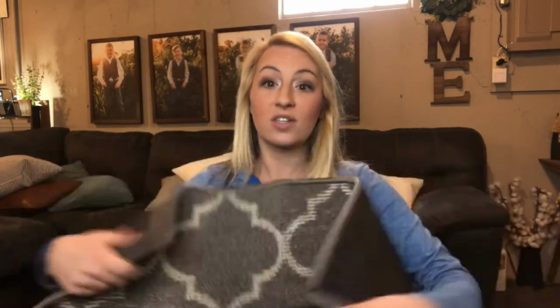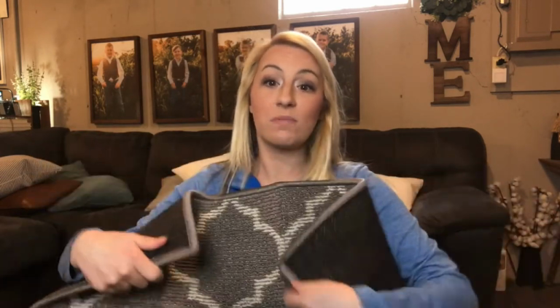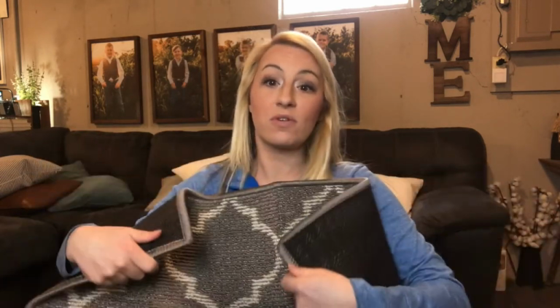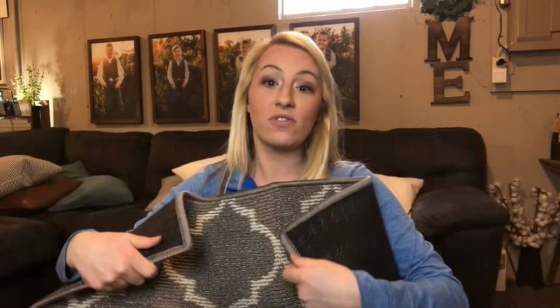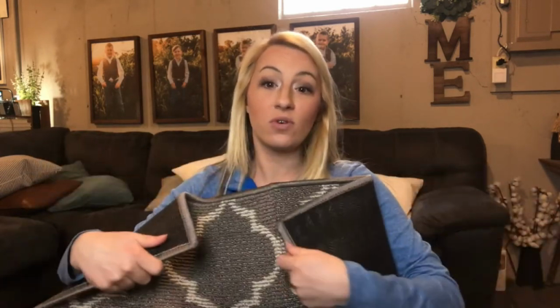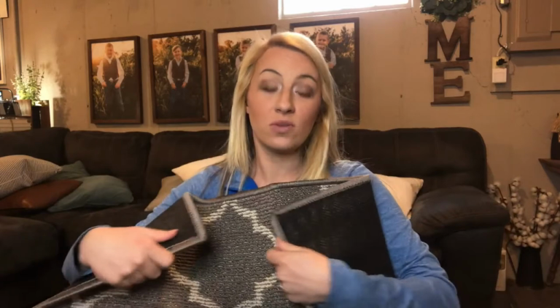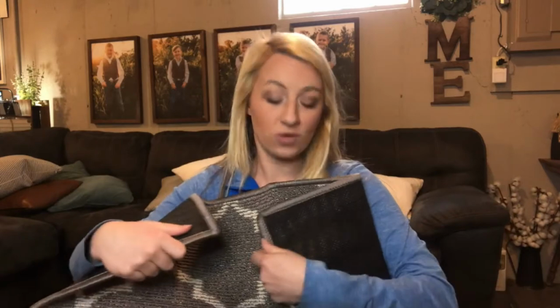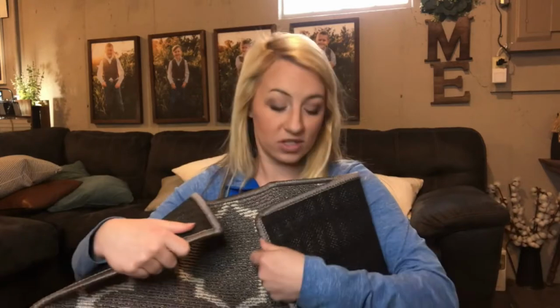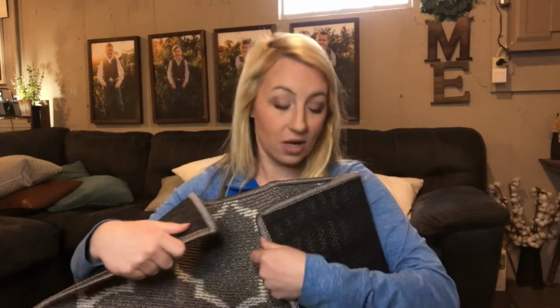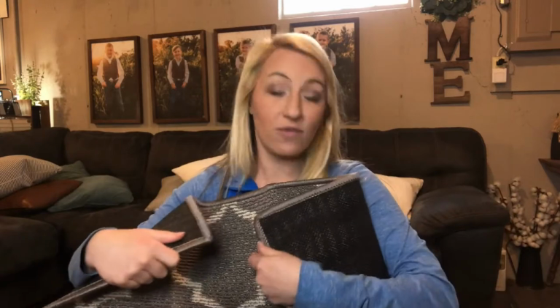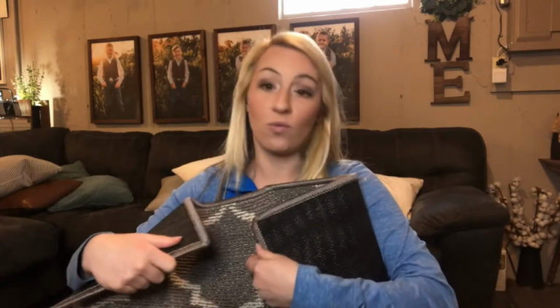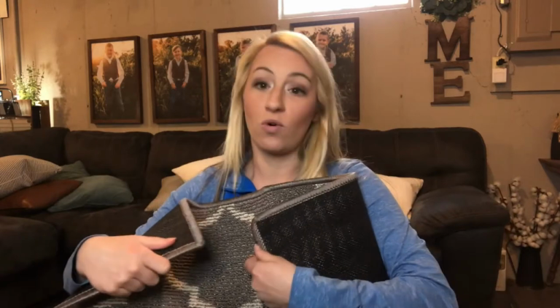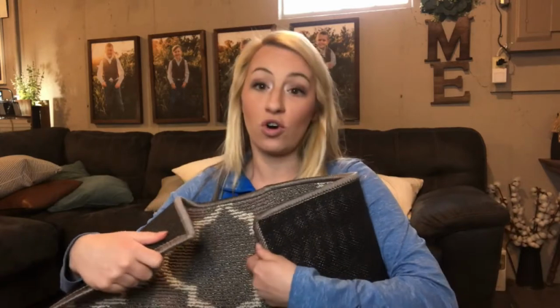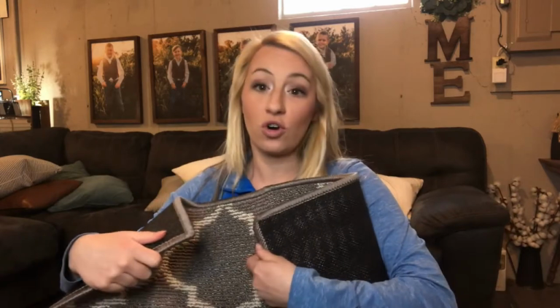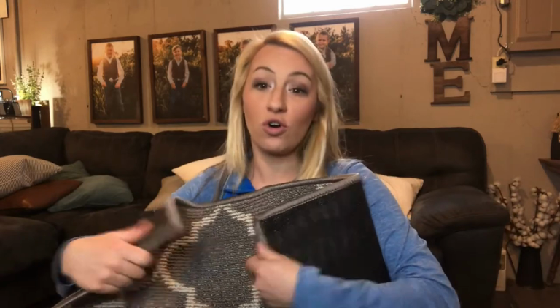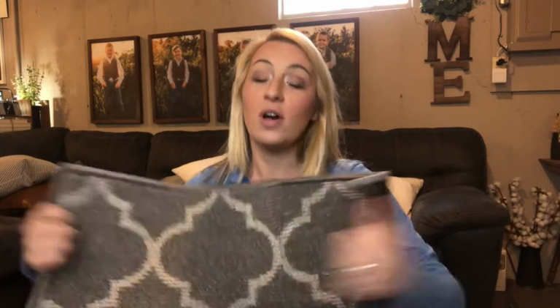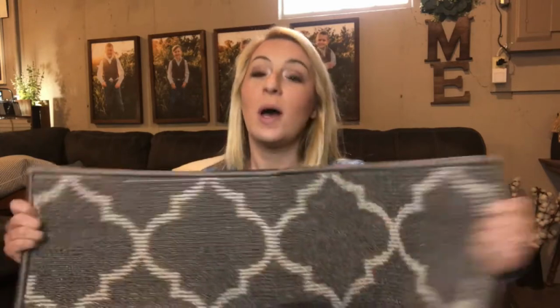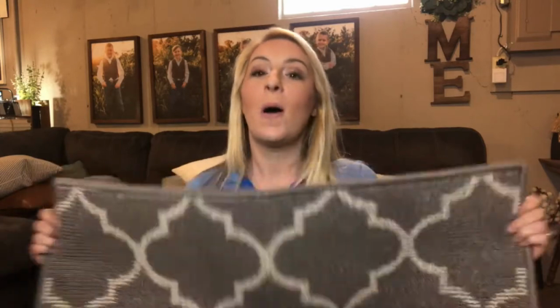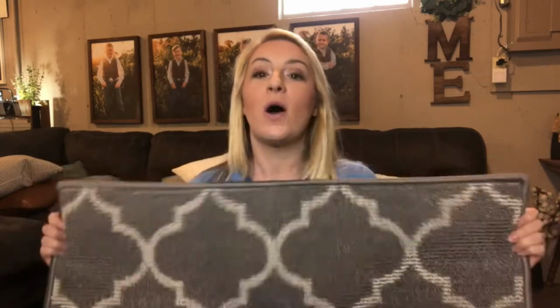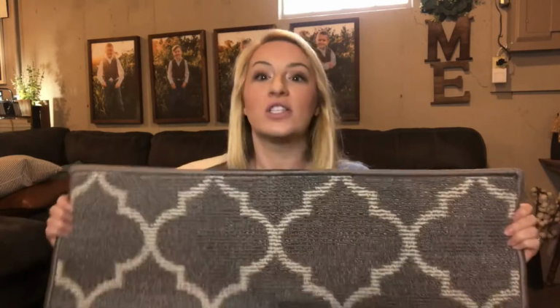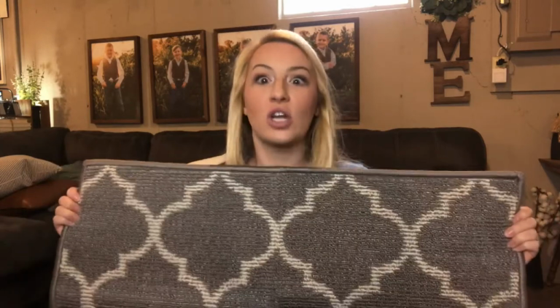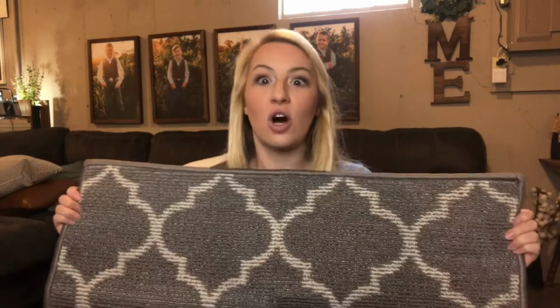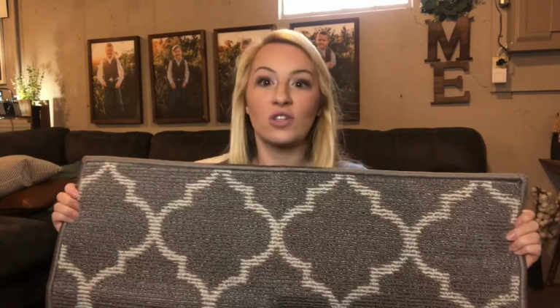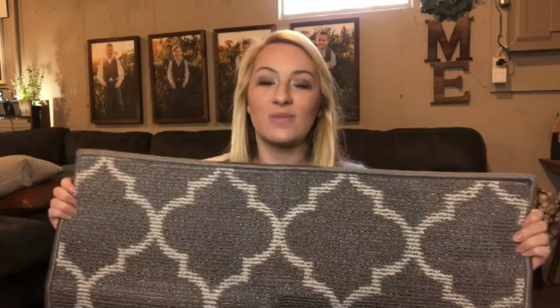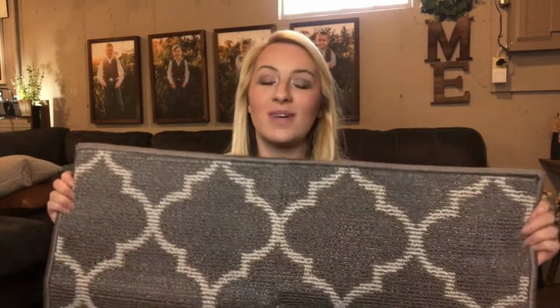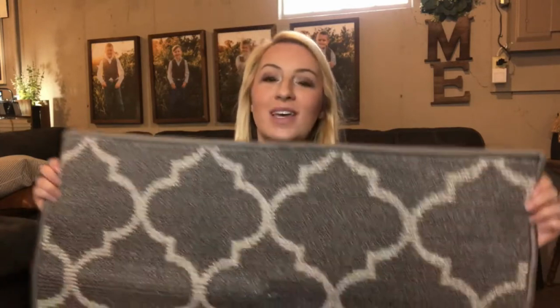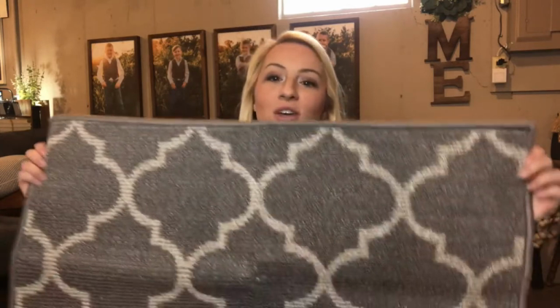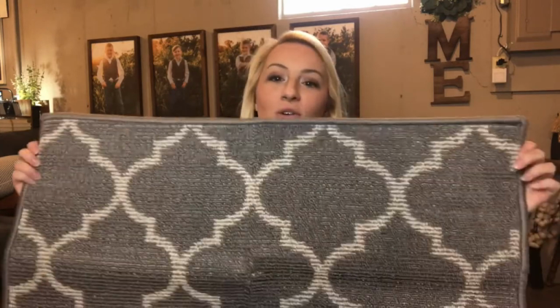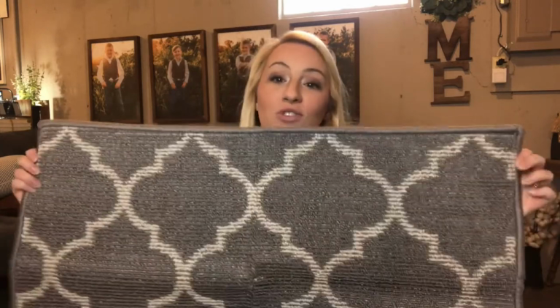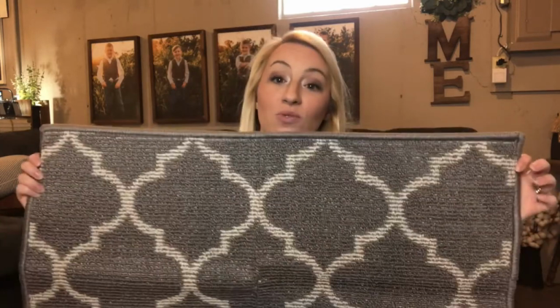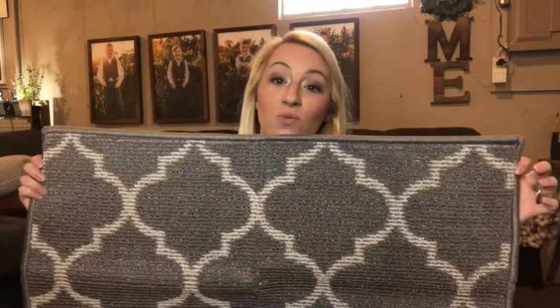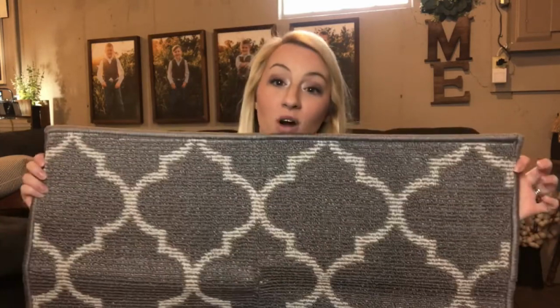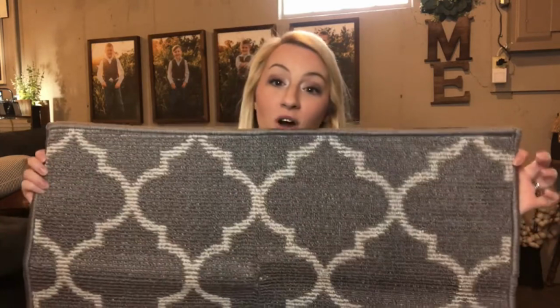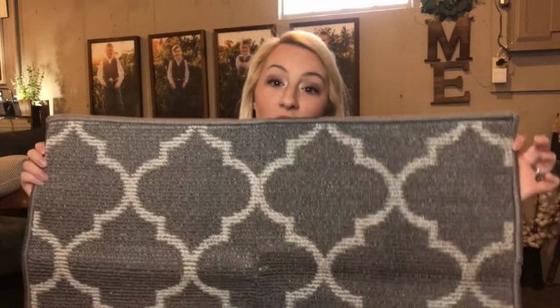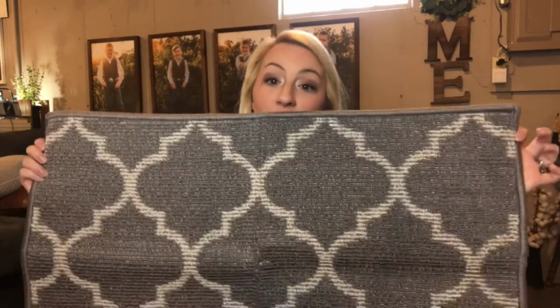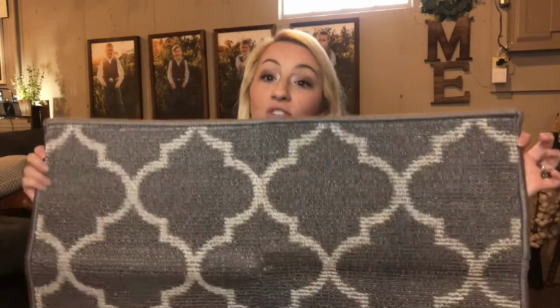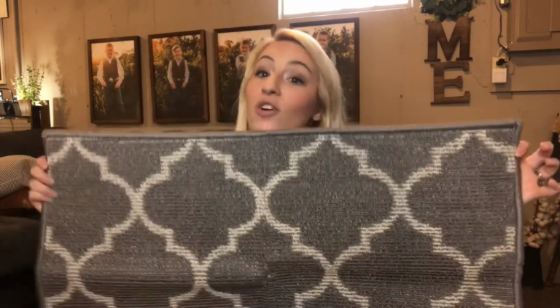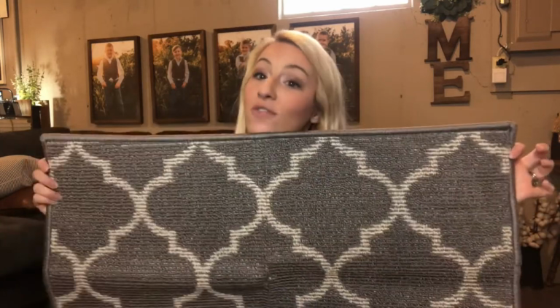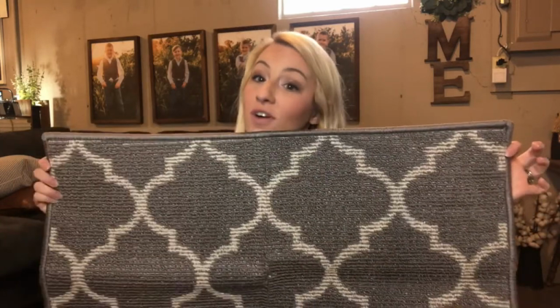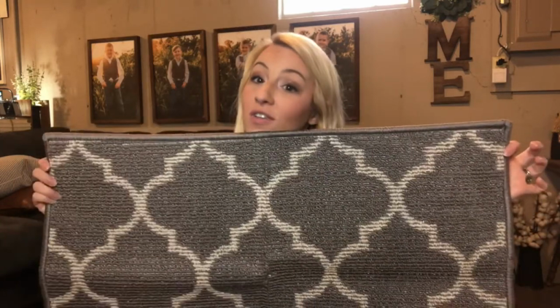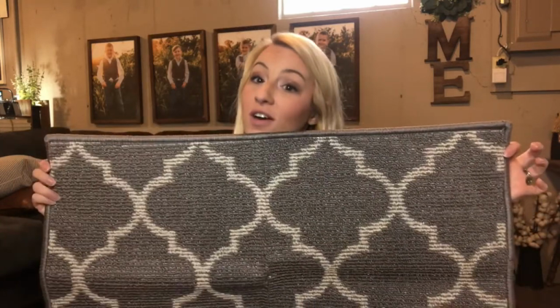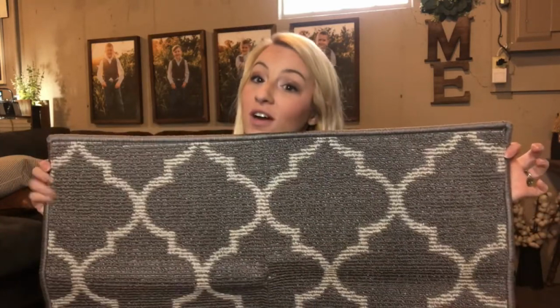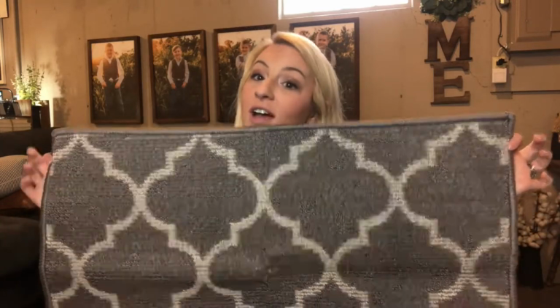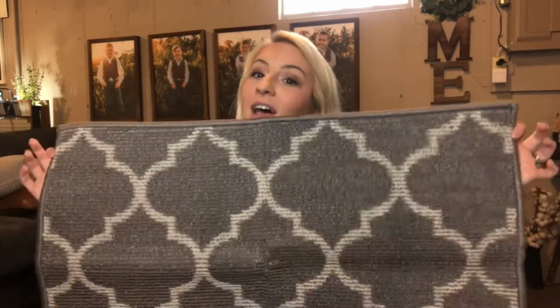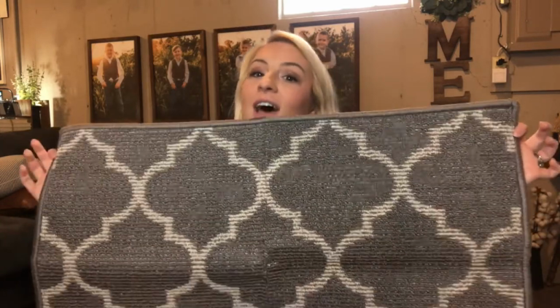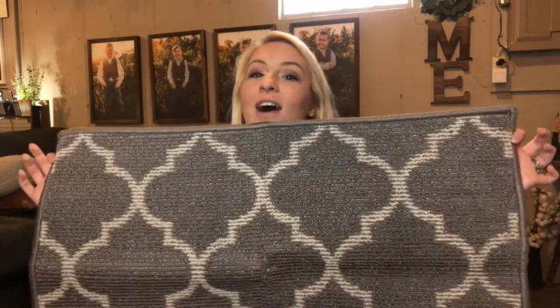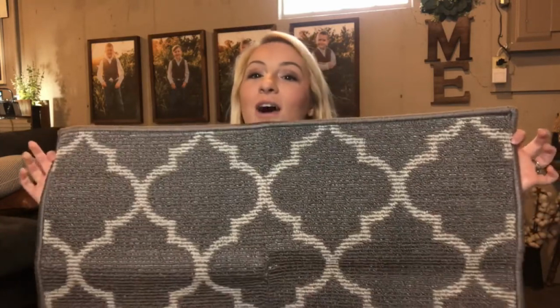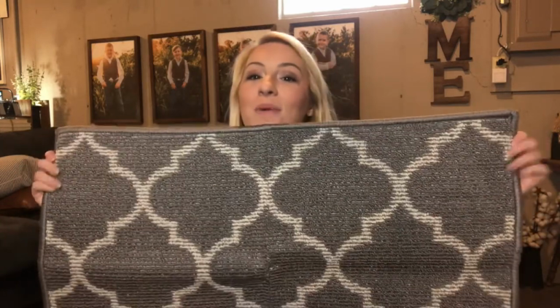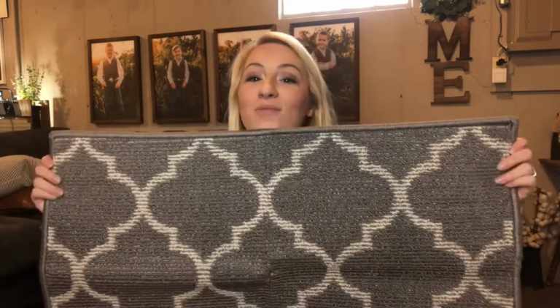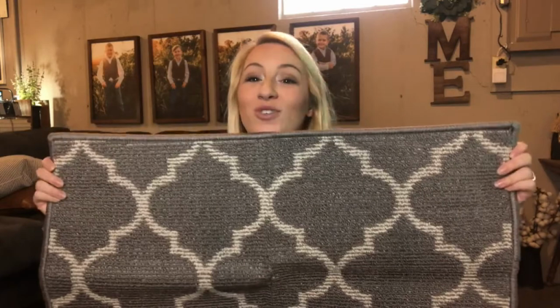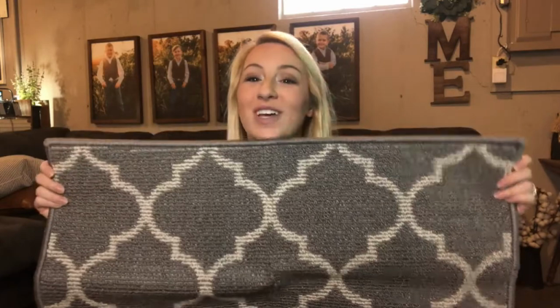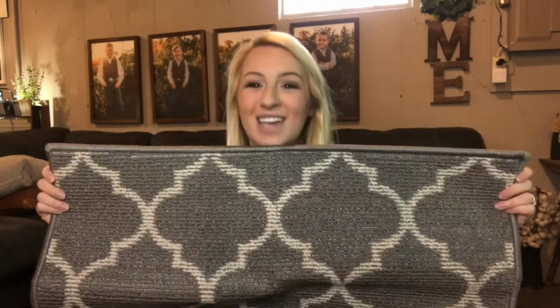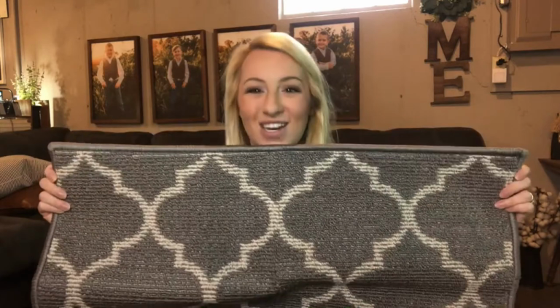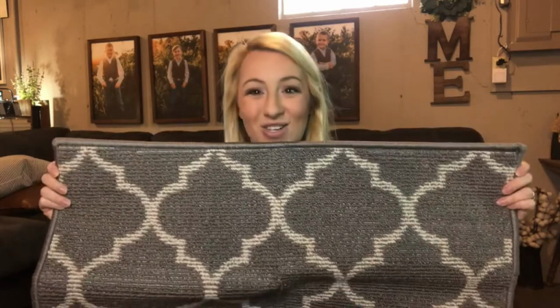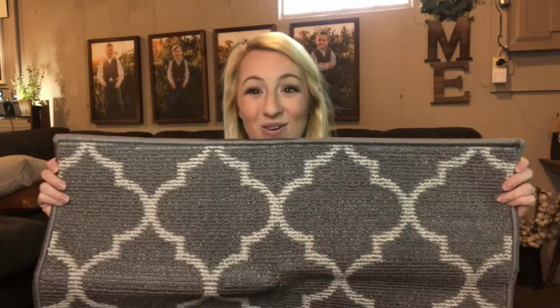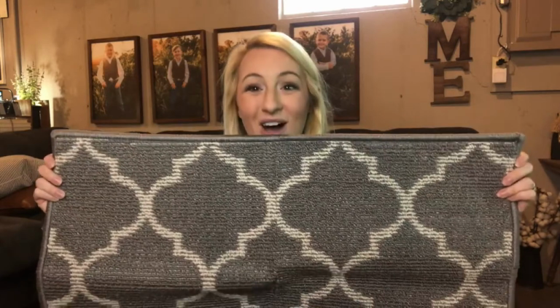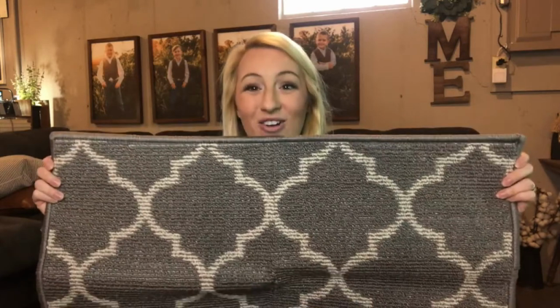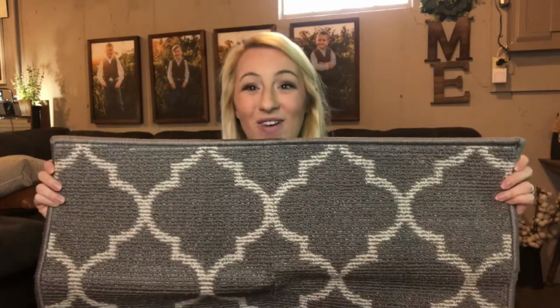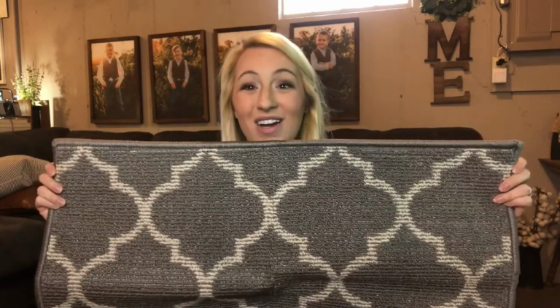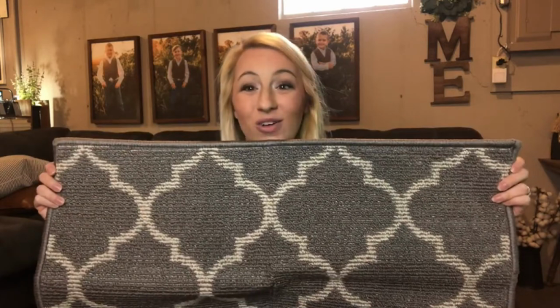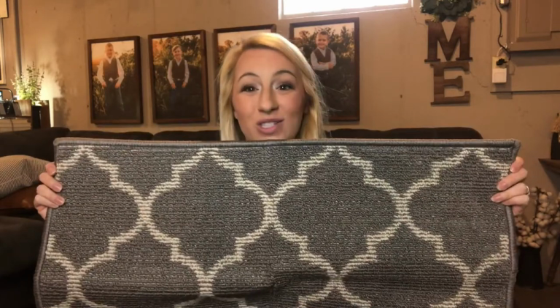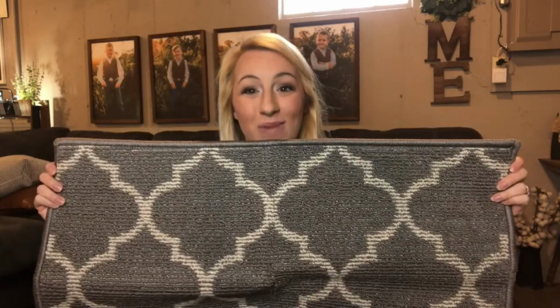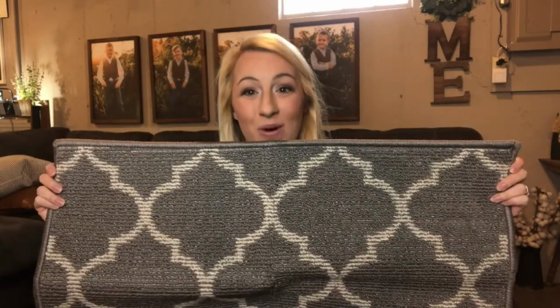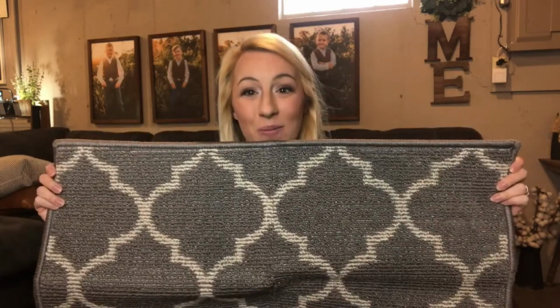It won't scuff, it won't curl. It's an ultimate go-to rug — look no further. I'm really excited to show you how great it looks in my home.